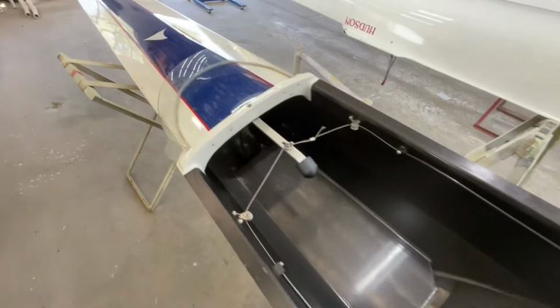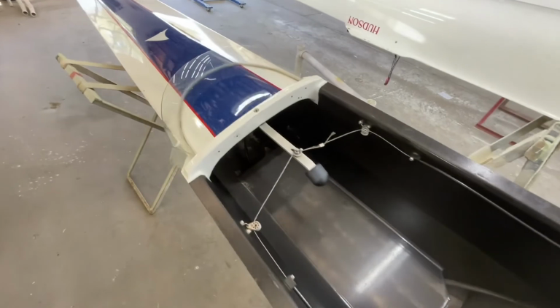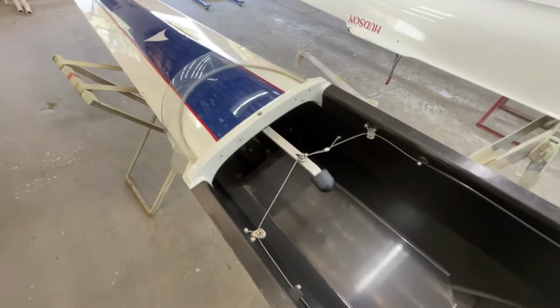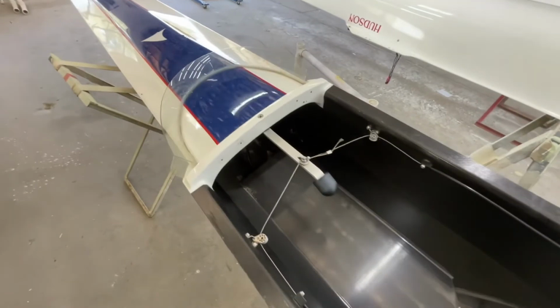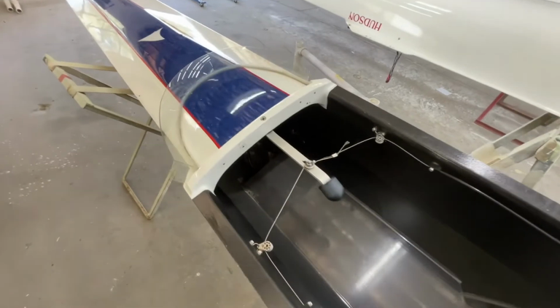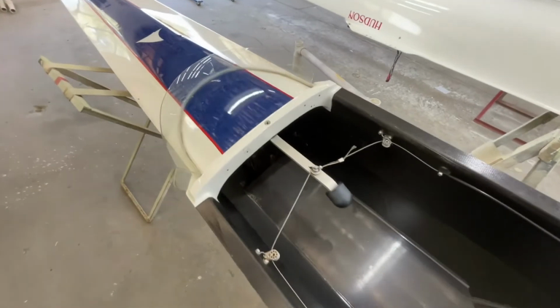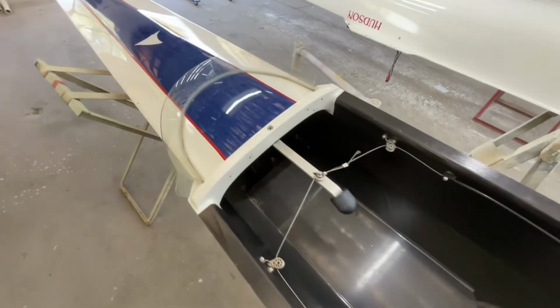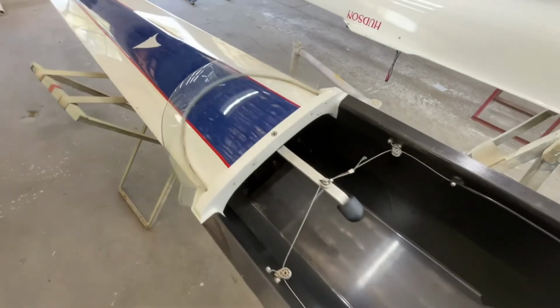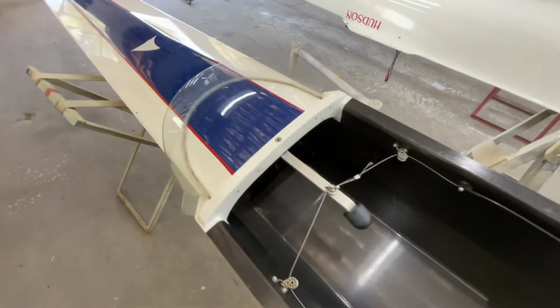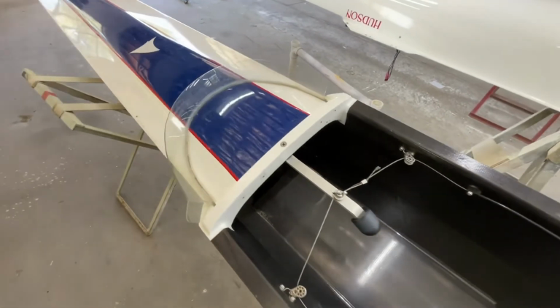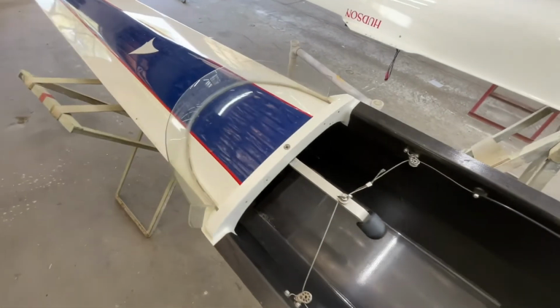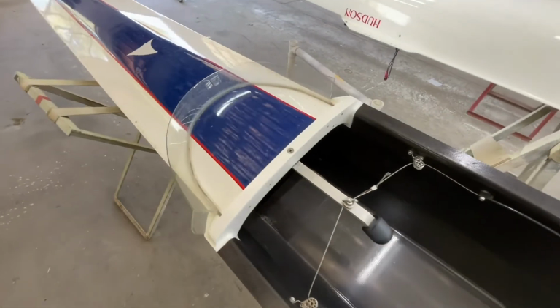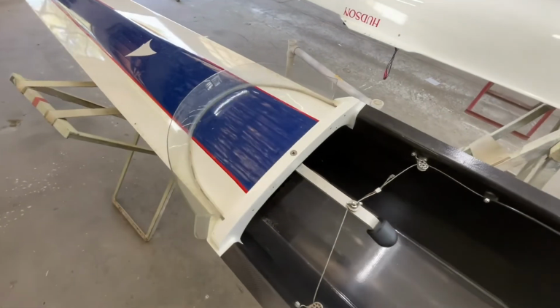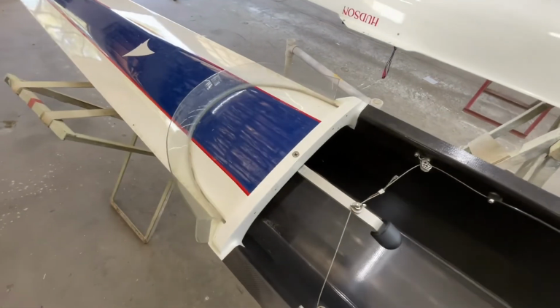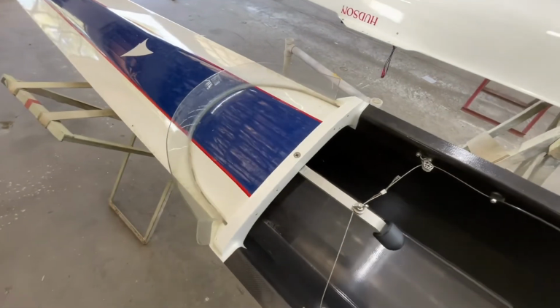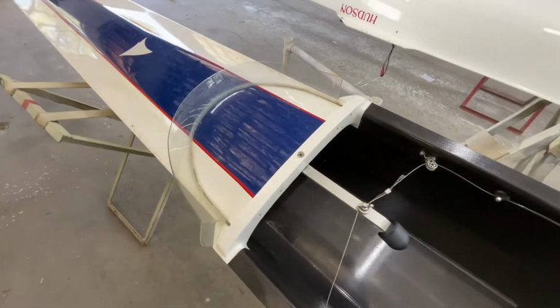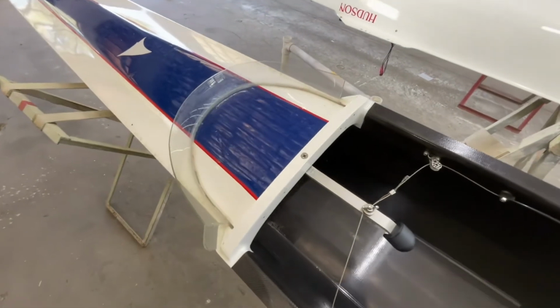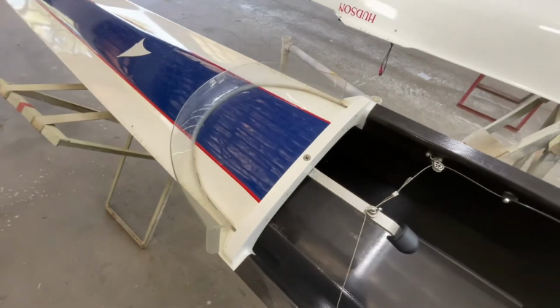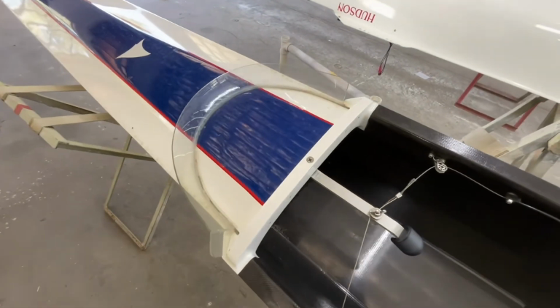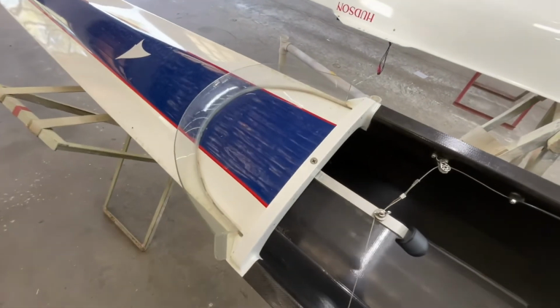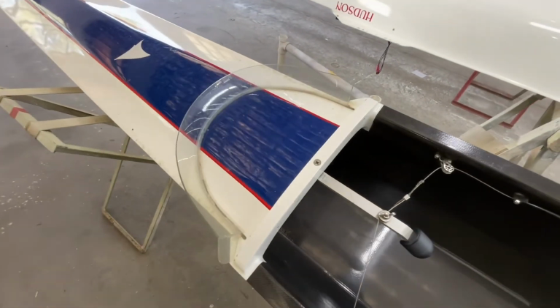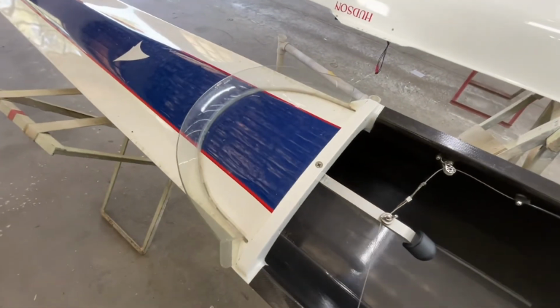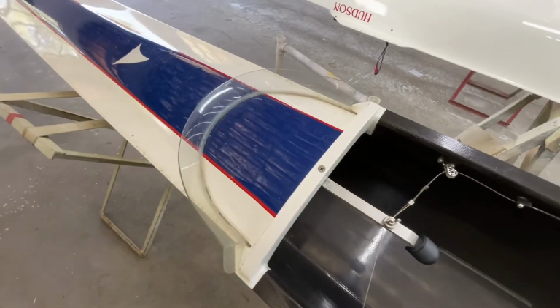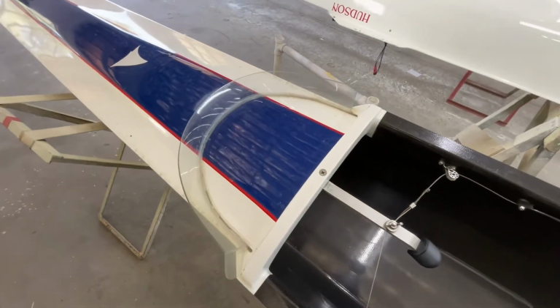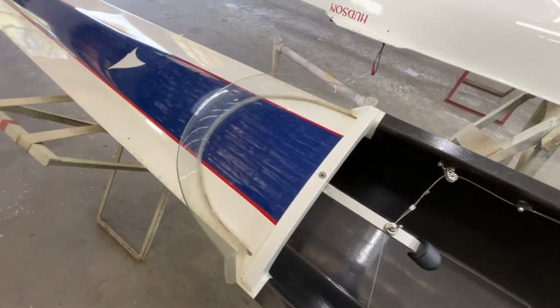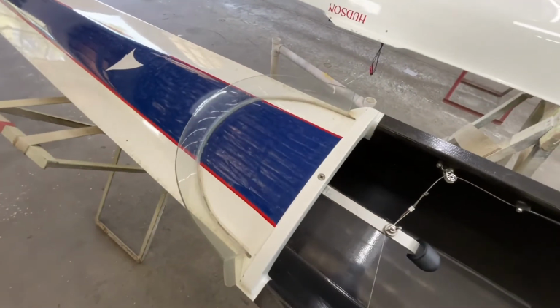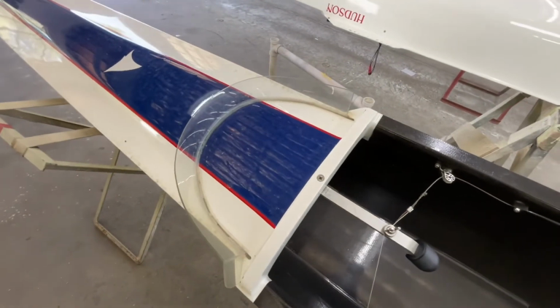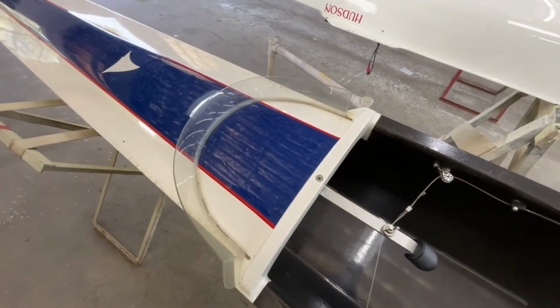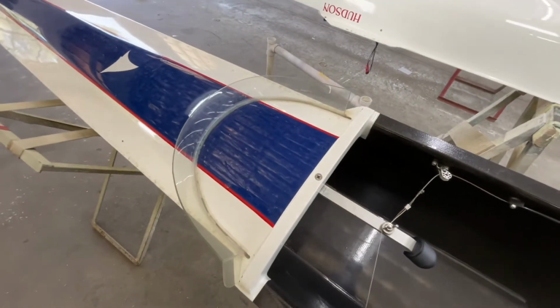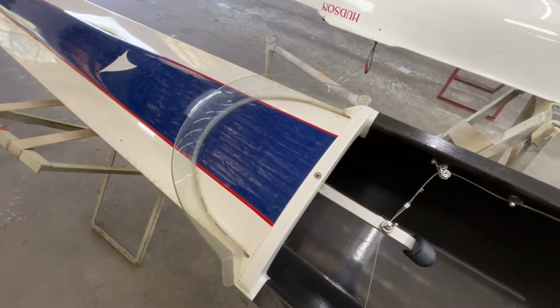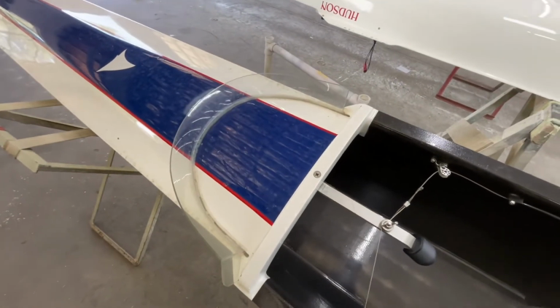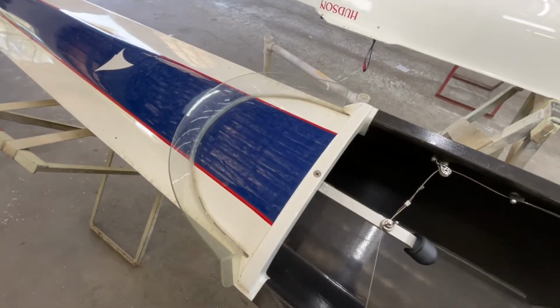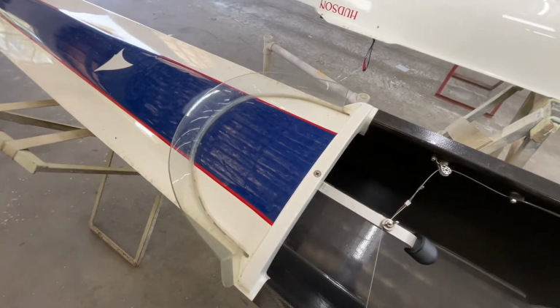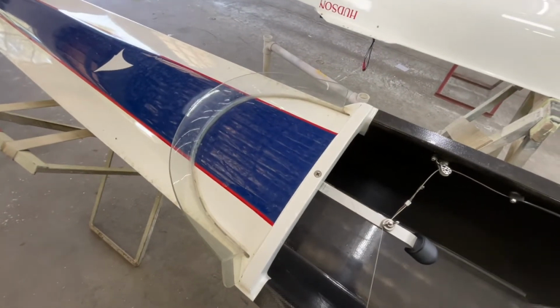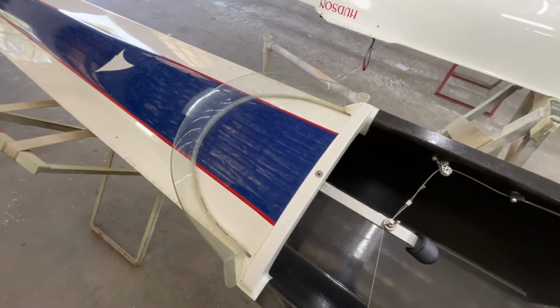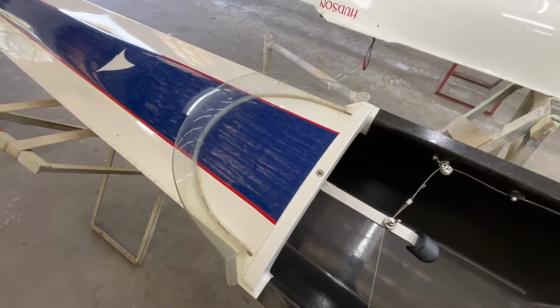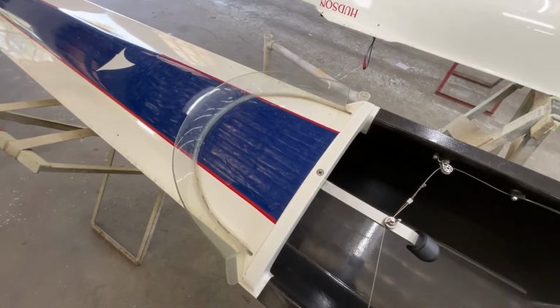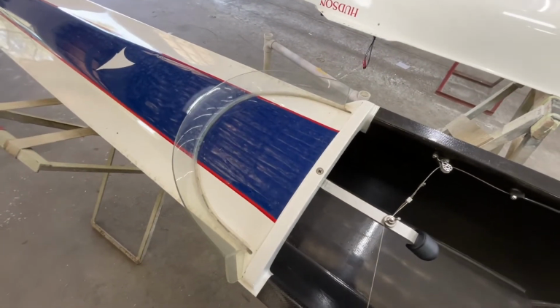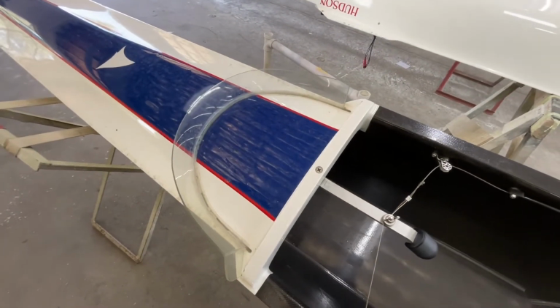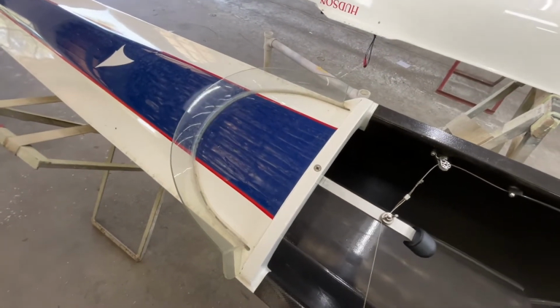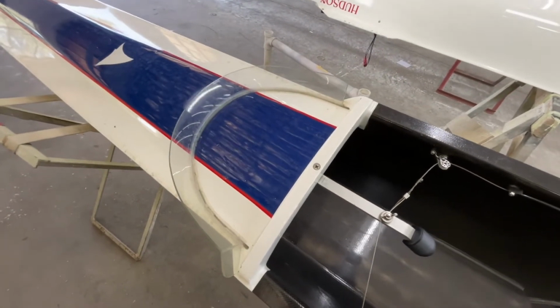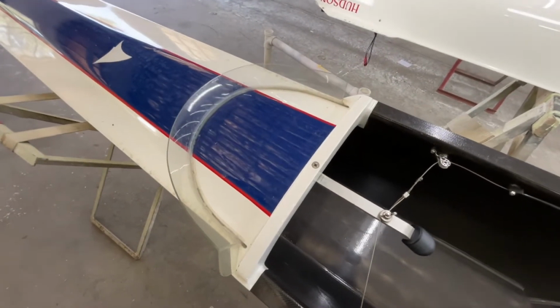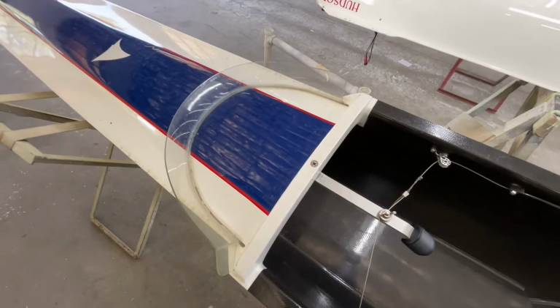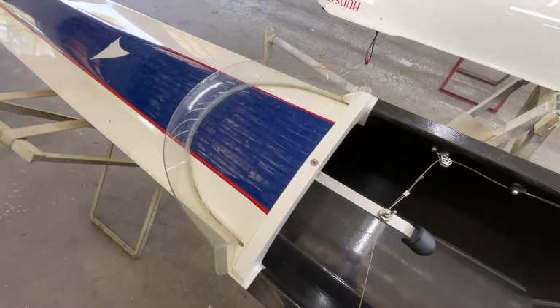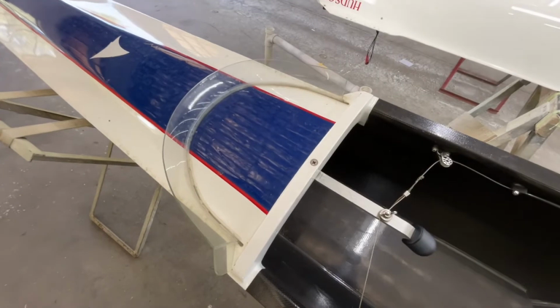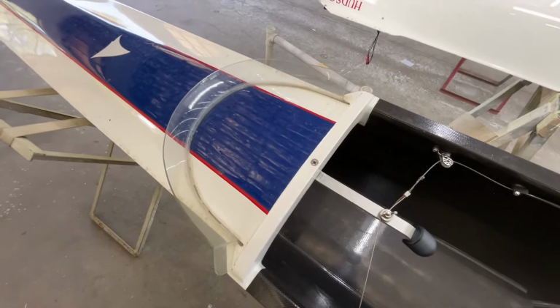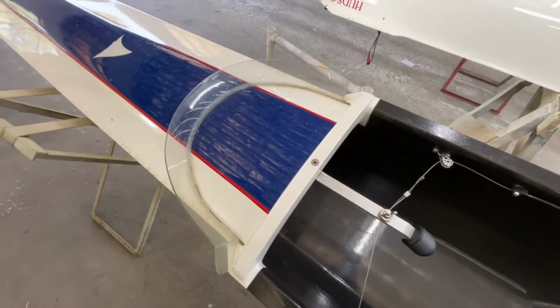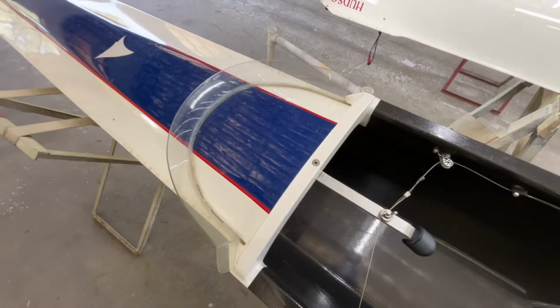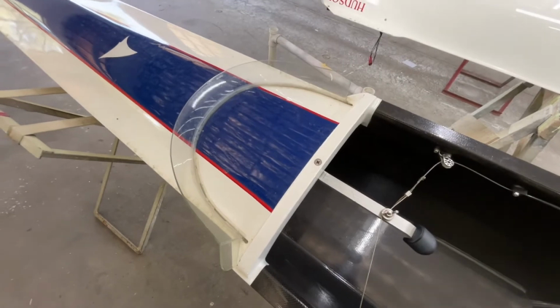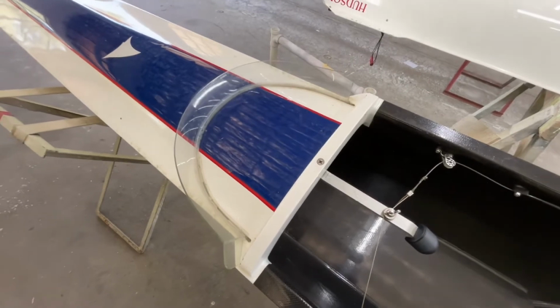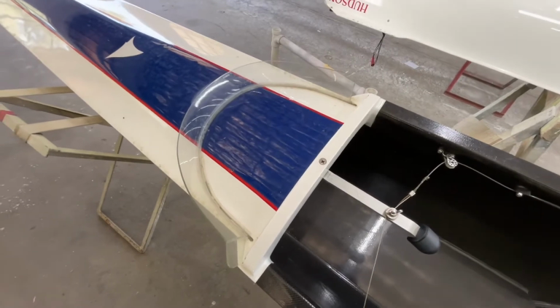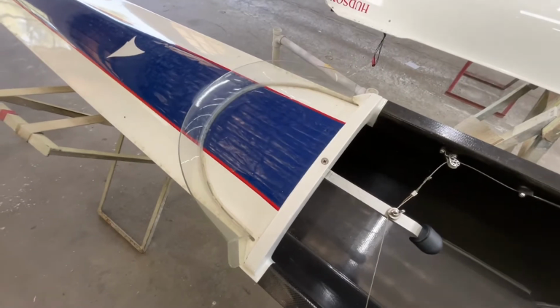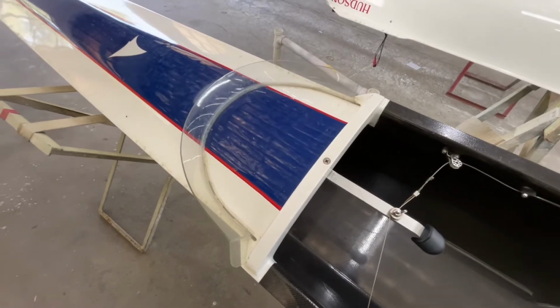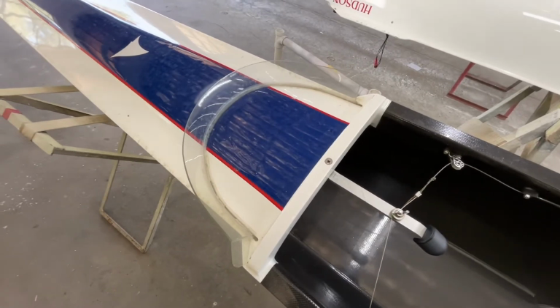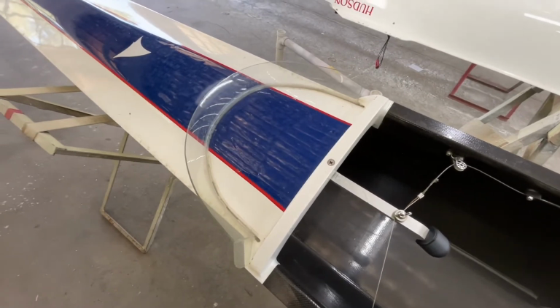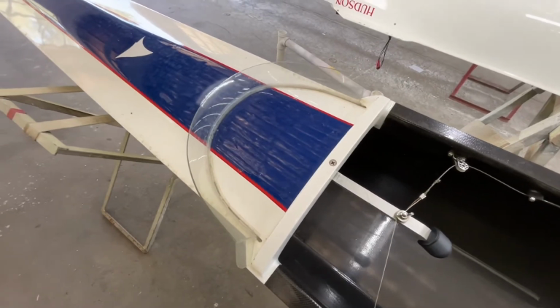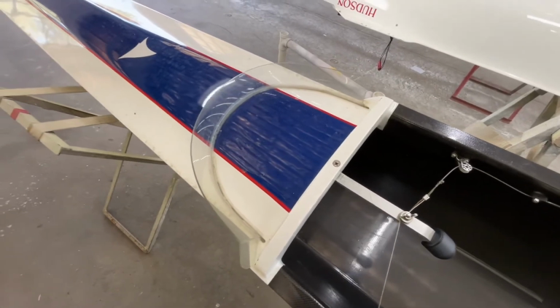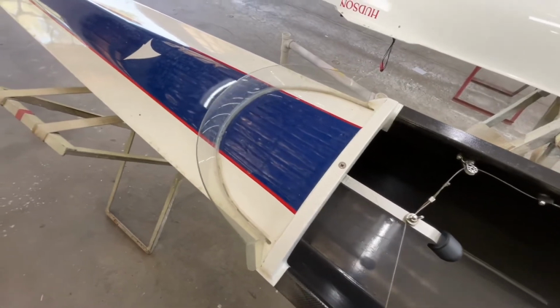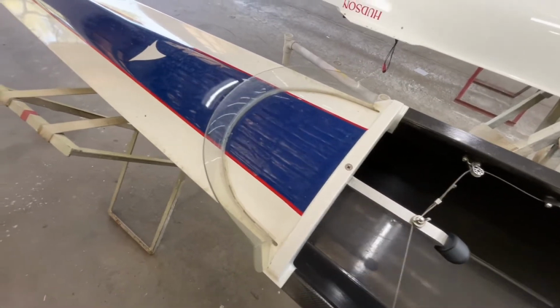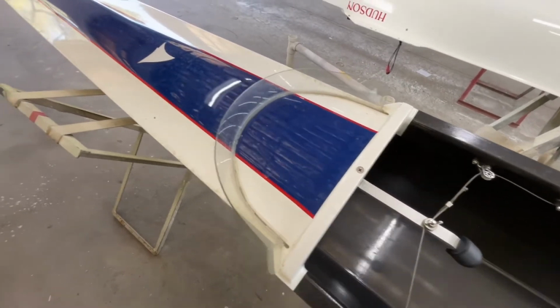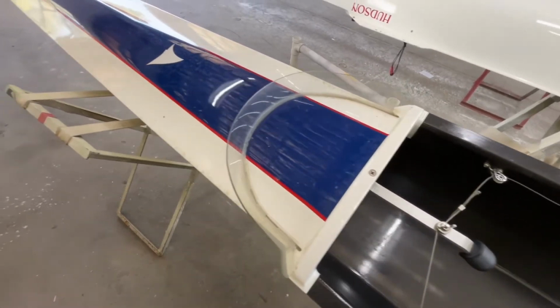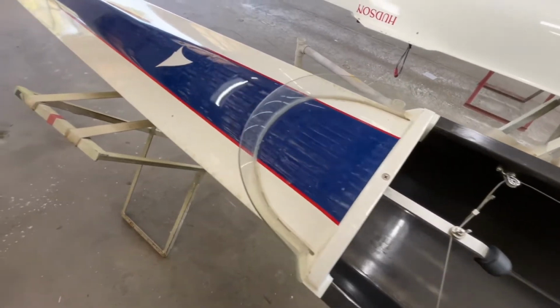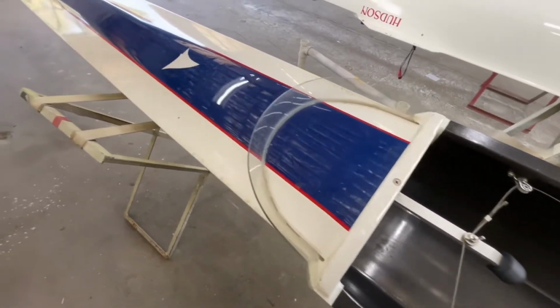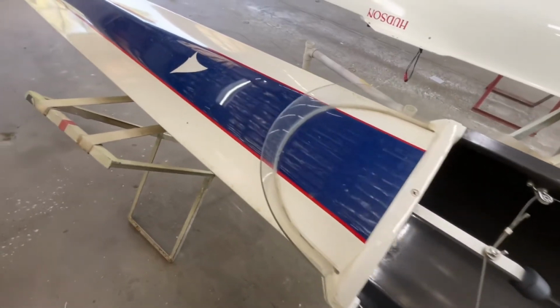The splash guard is broken on the starboard side — there's a piece missing.